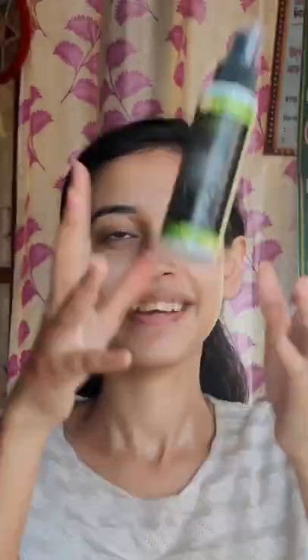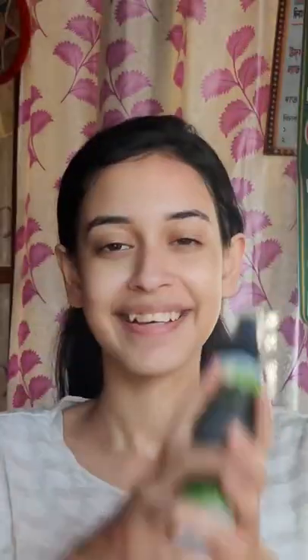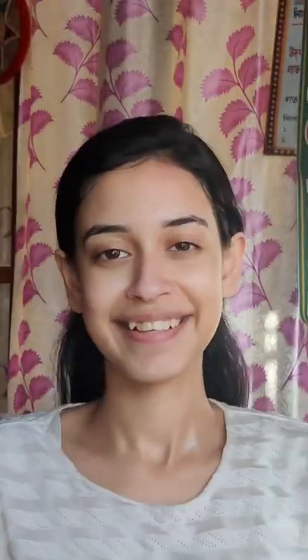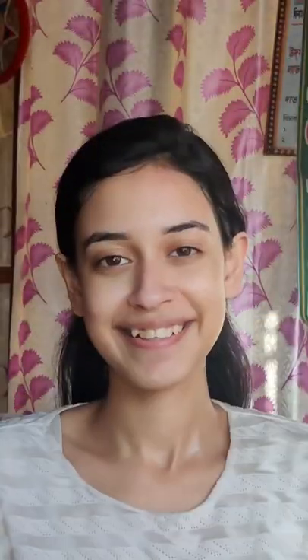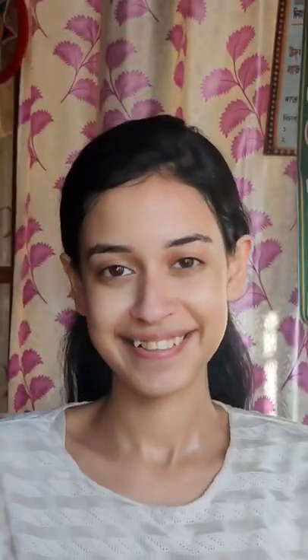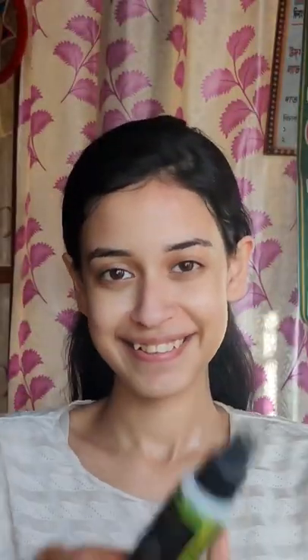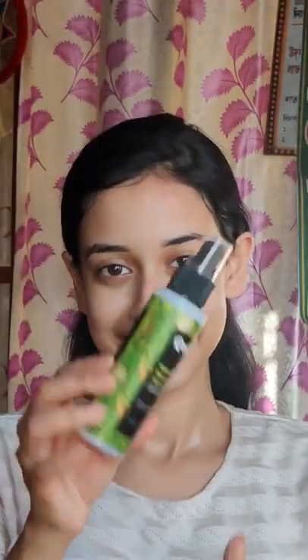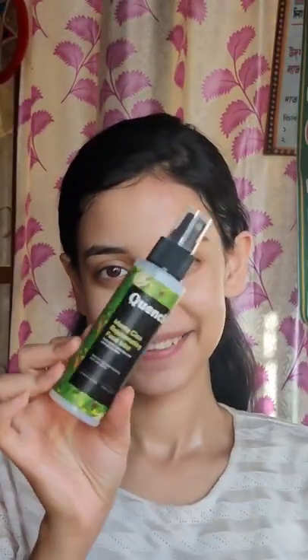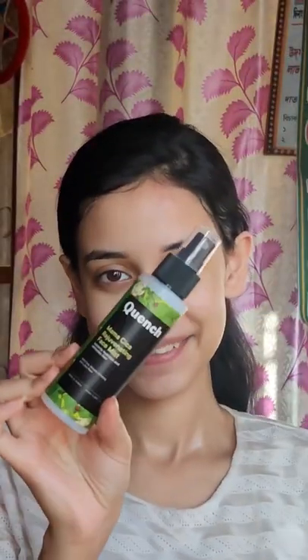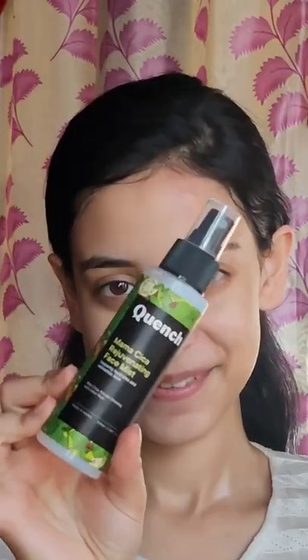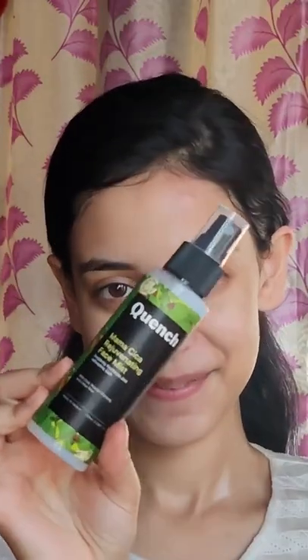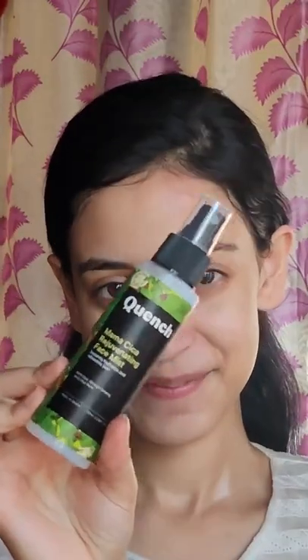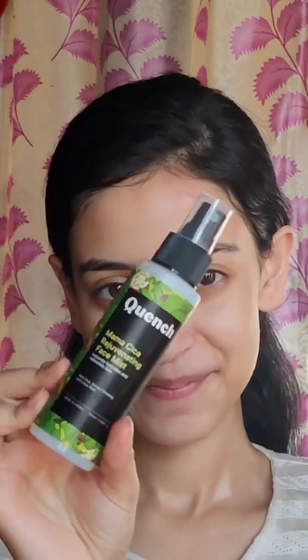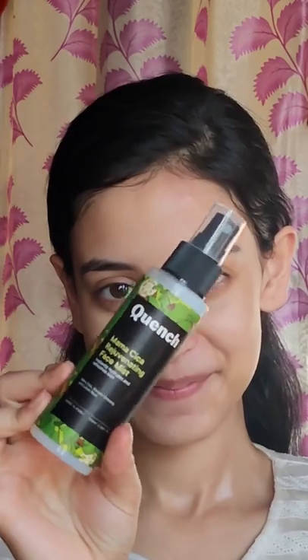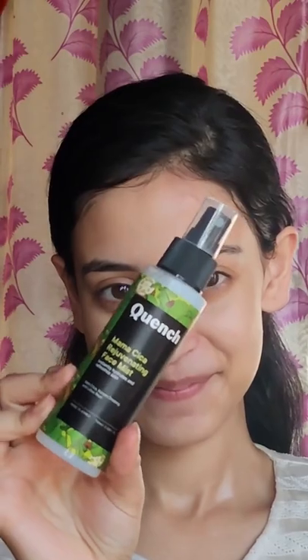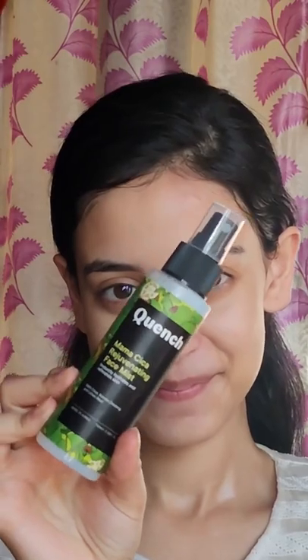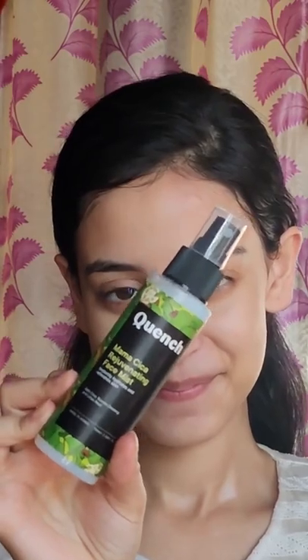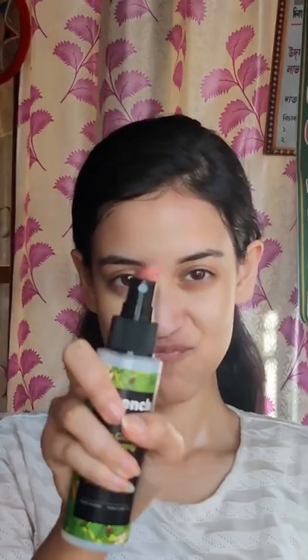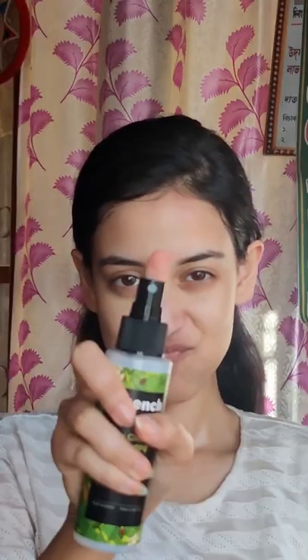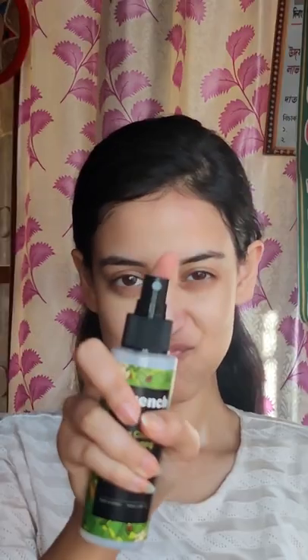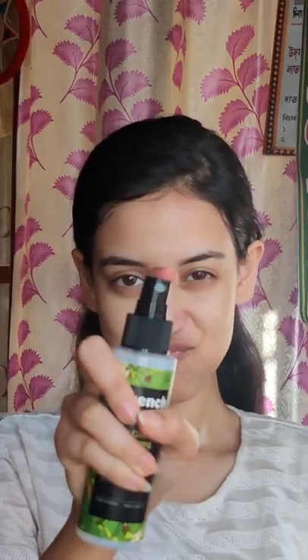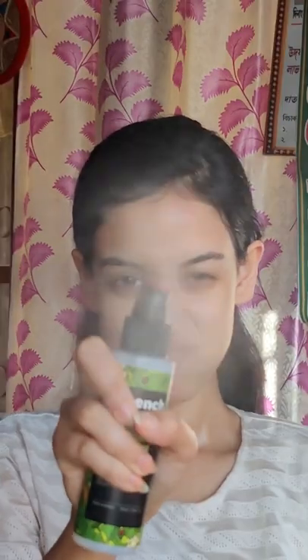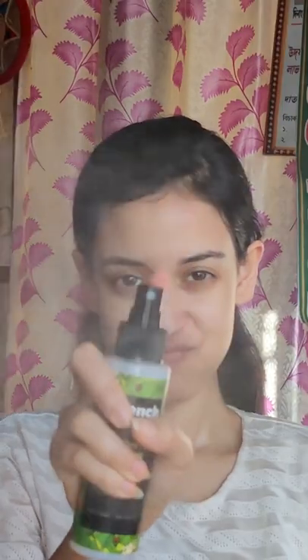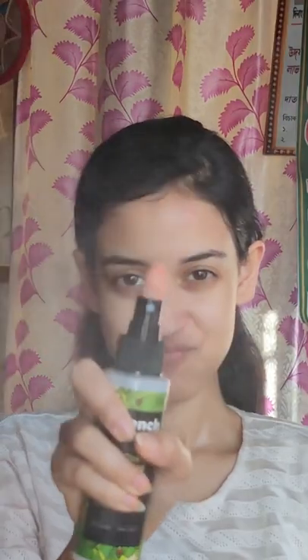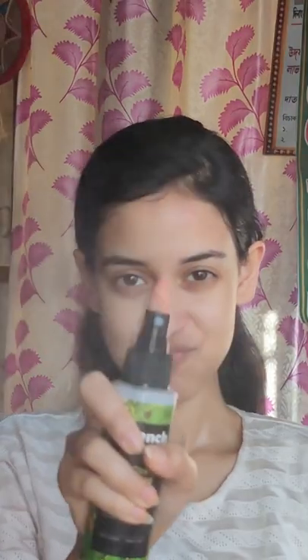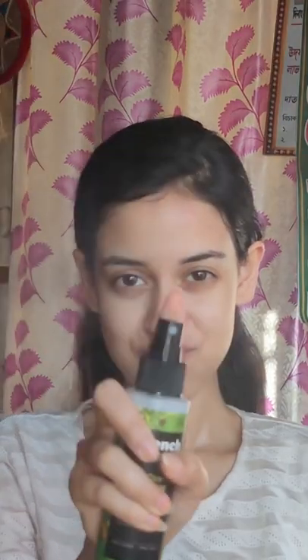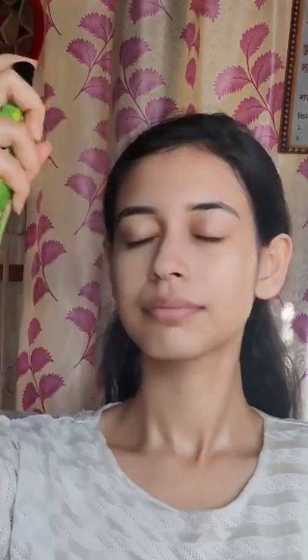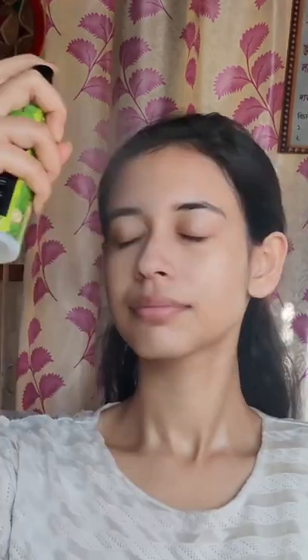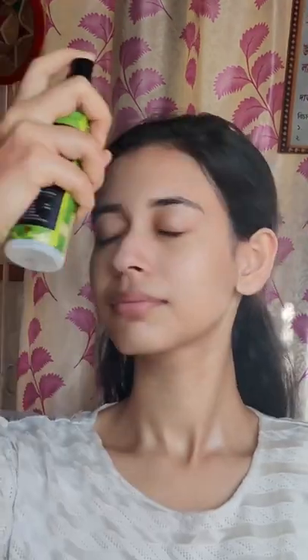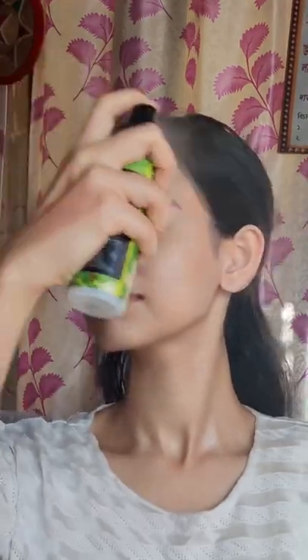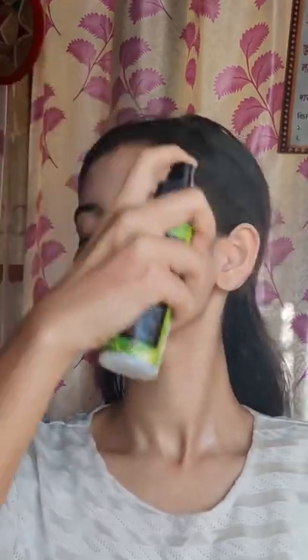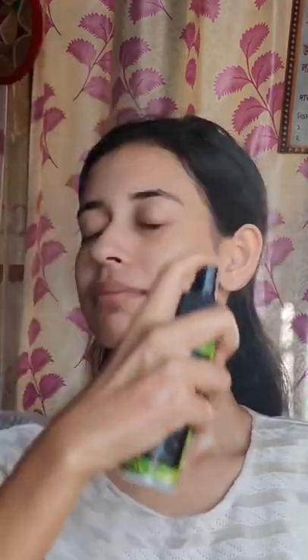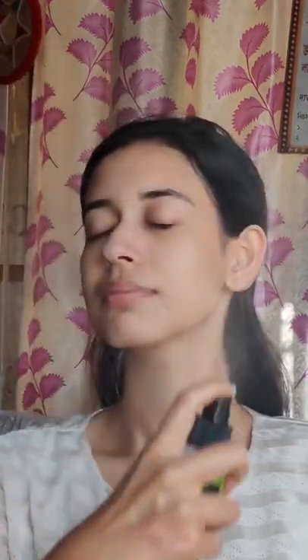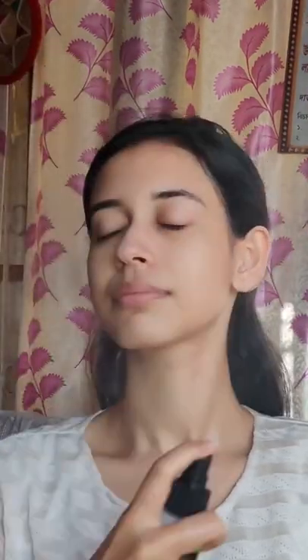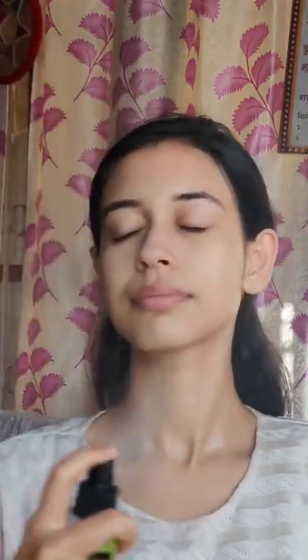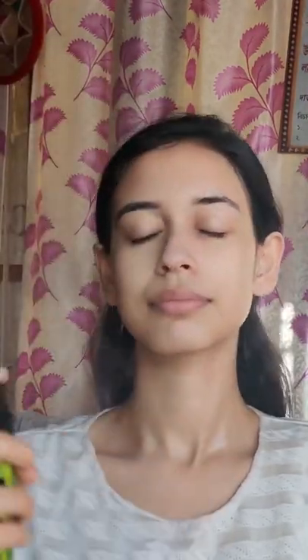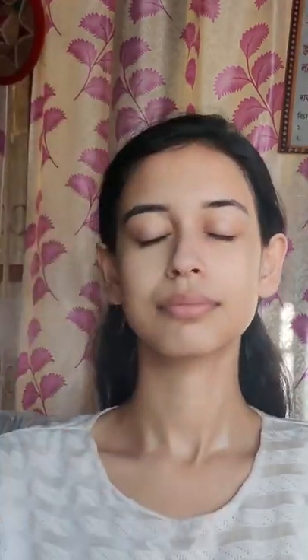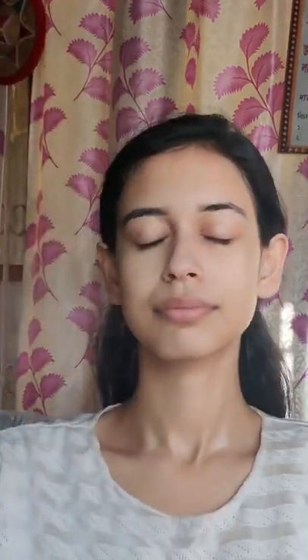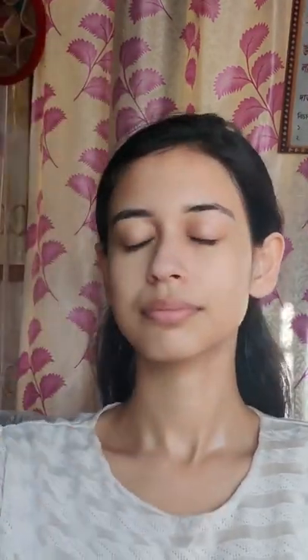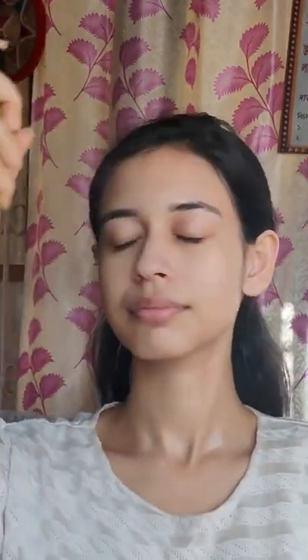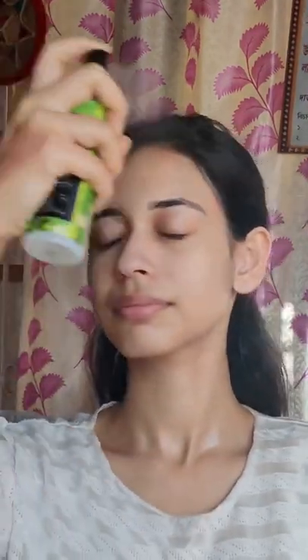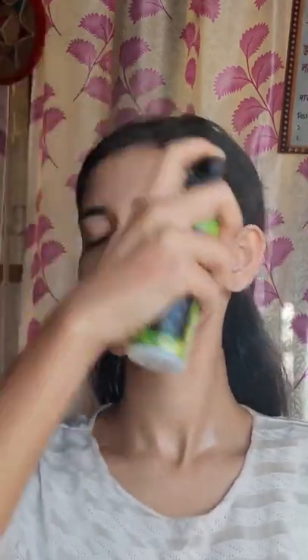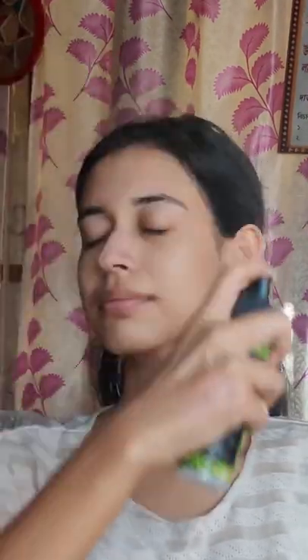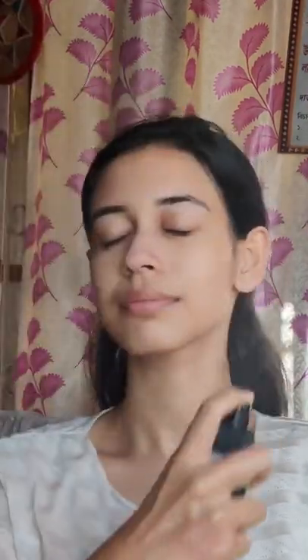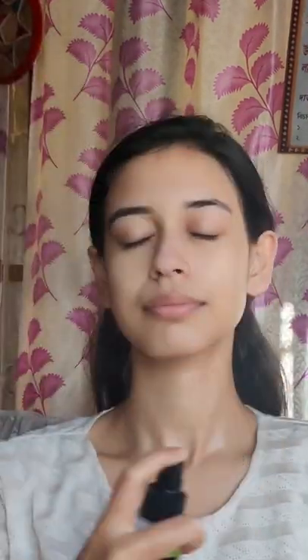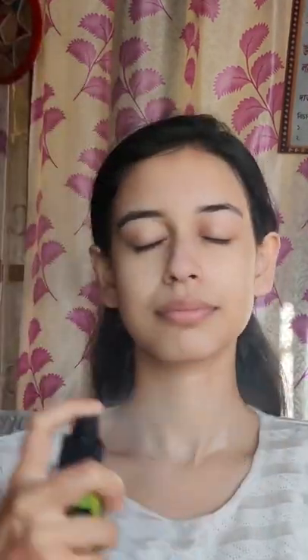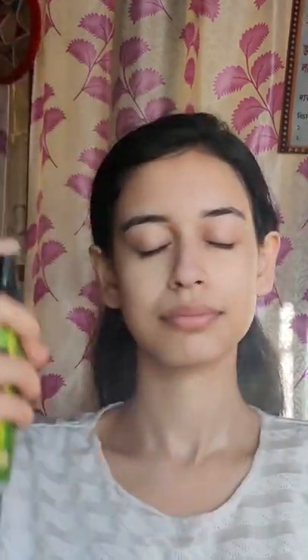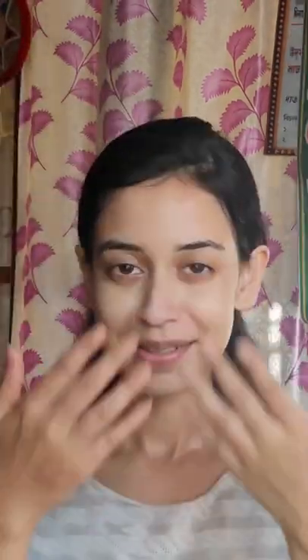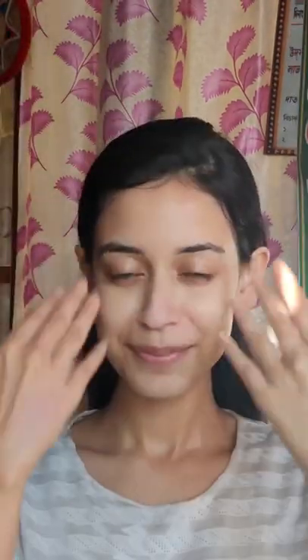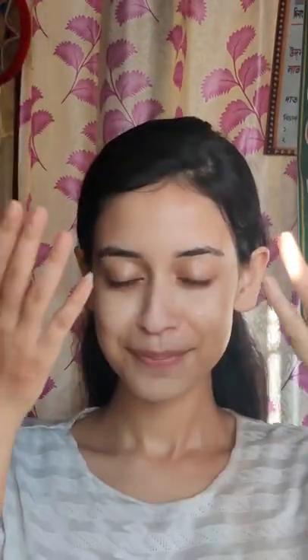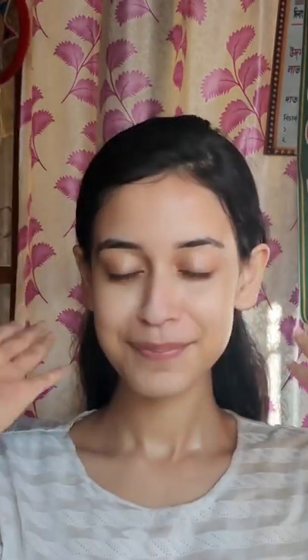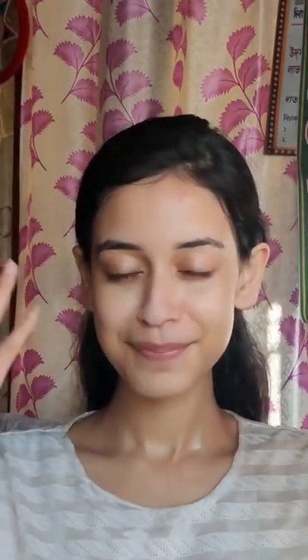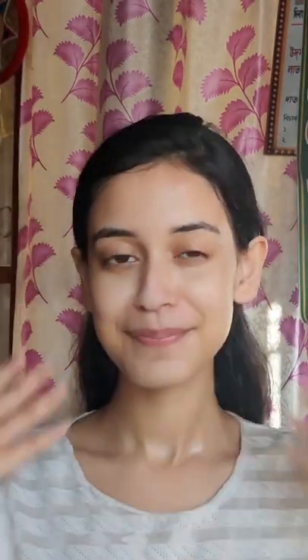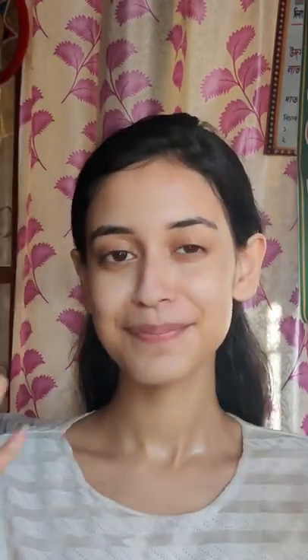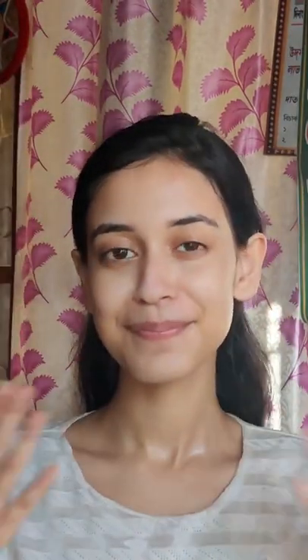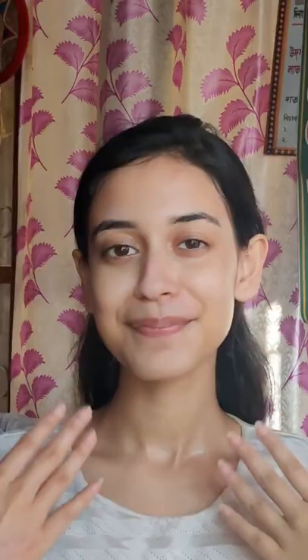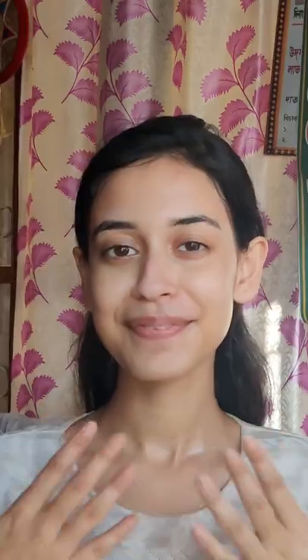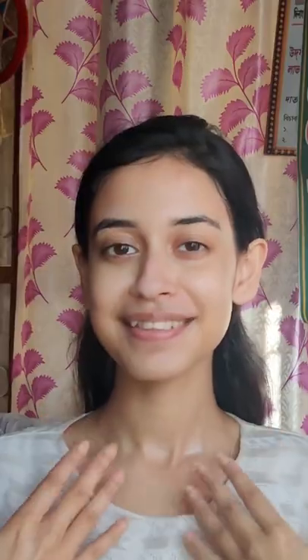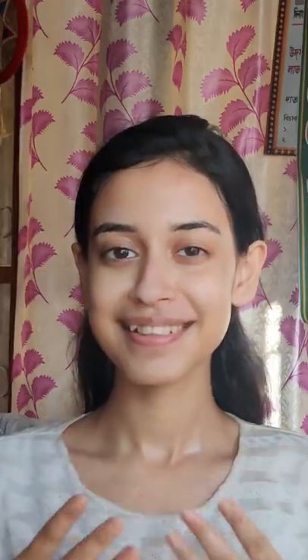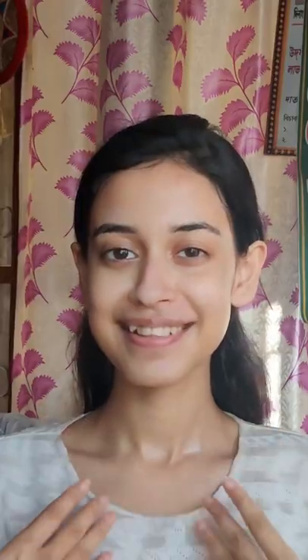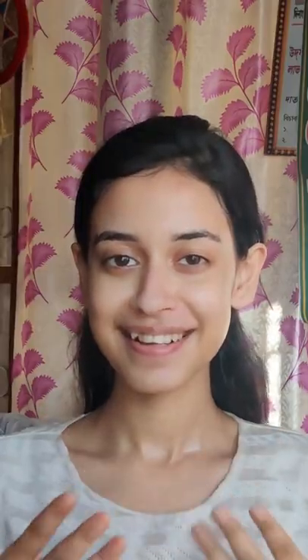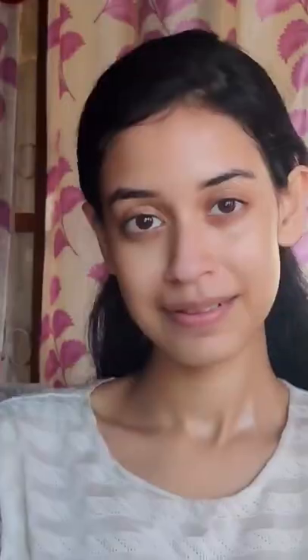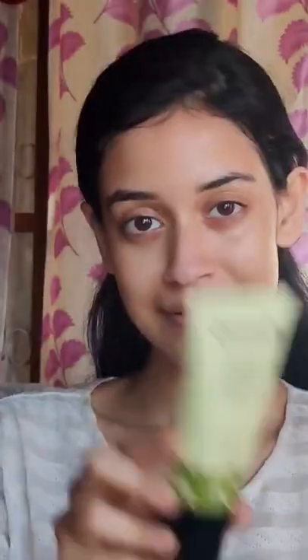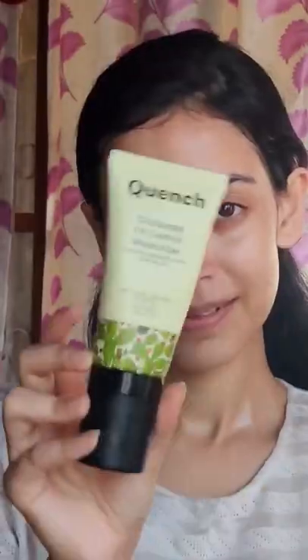Next I'll use the Mama Cica Rejuvenating Face Mist. This will instantly hydrate and refresh my skin. I'll wait for a few minutes to let everything sink in.